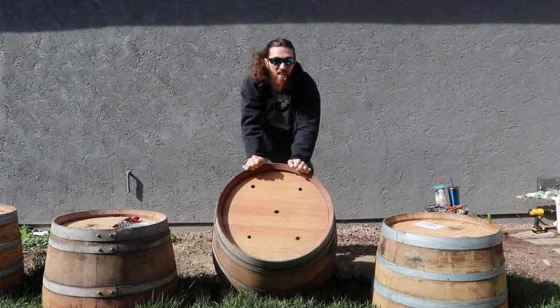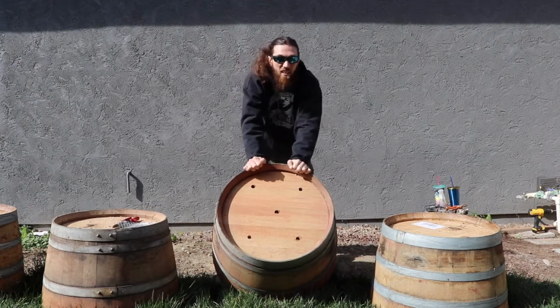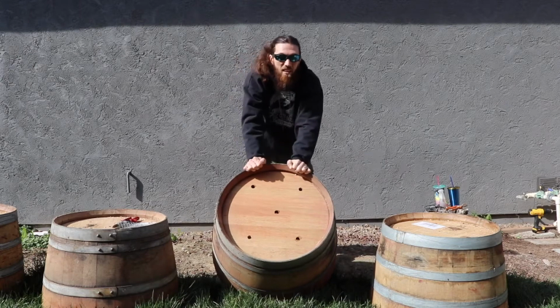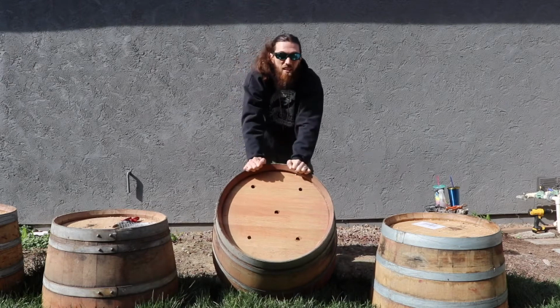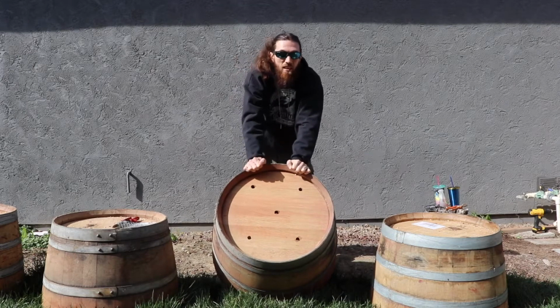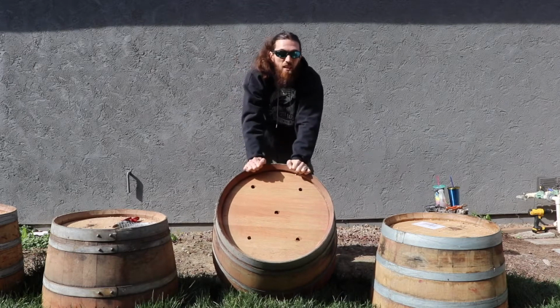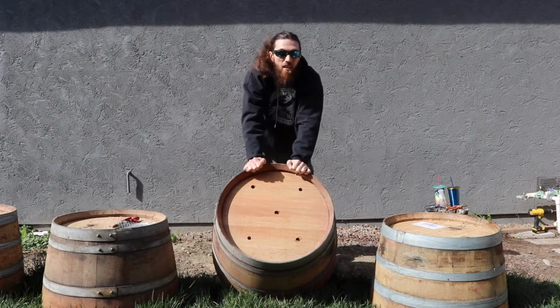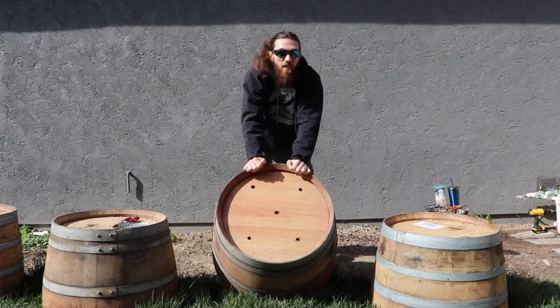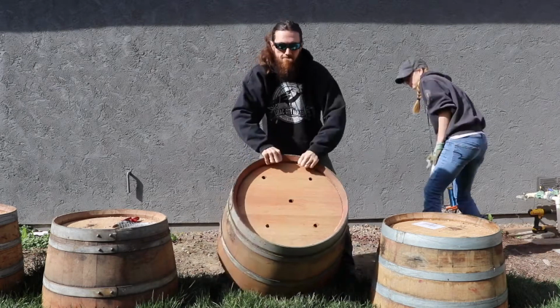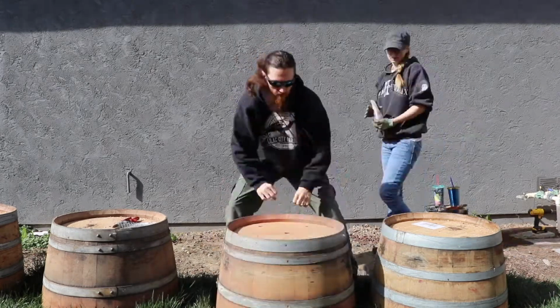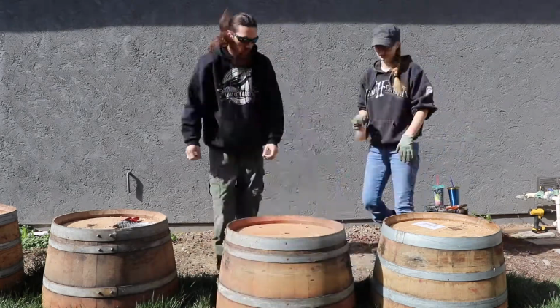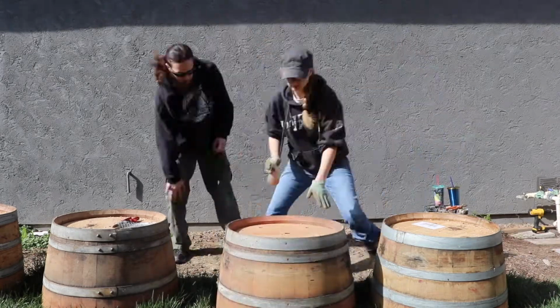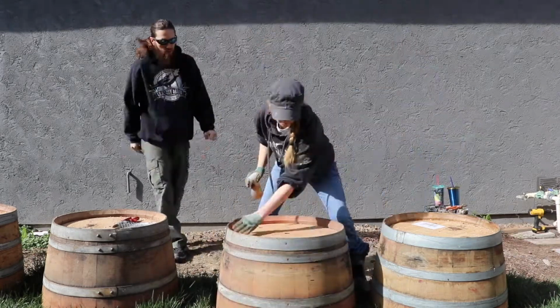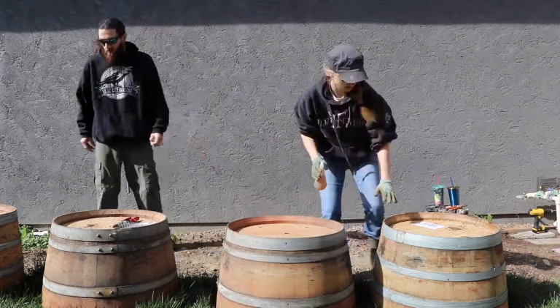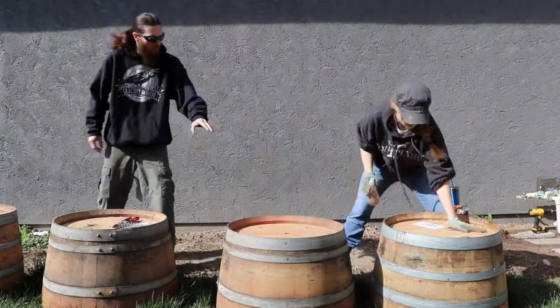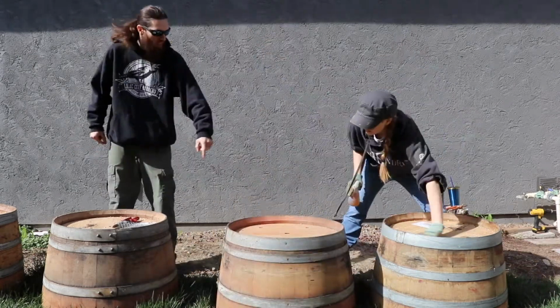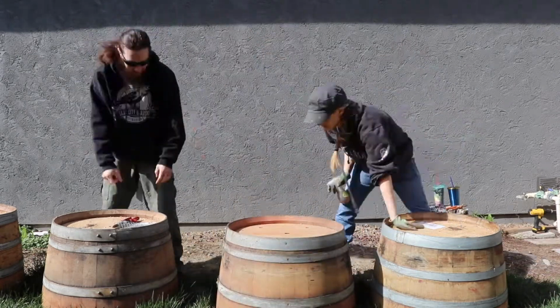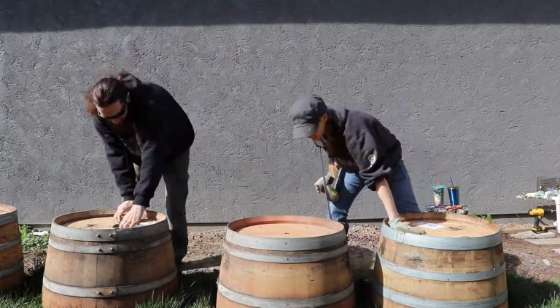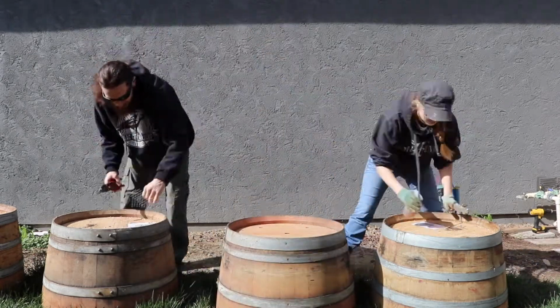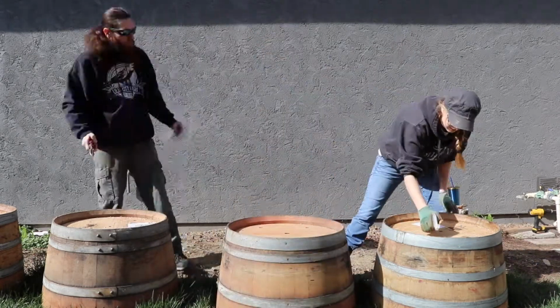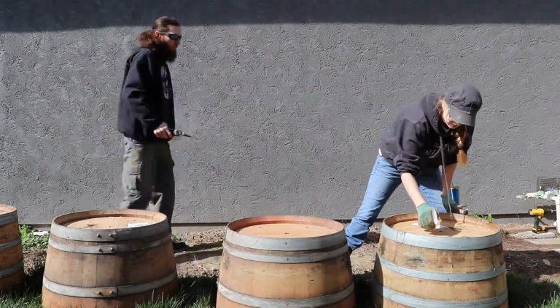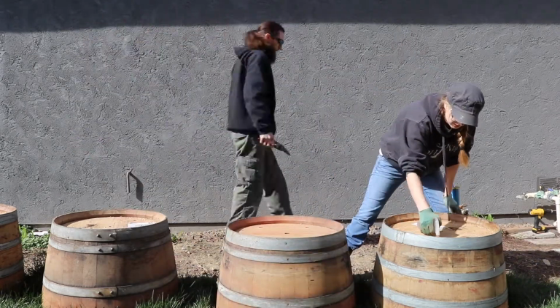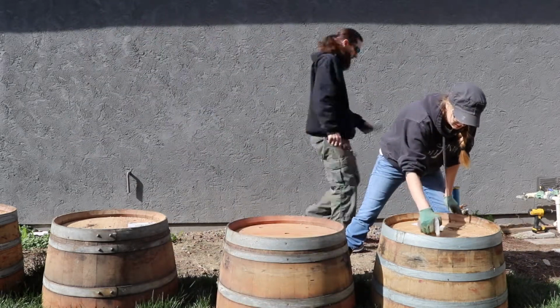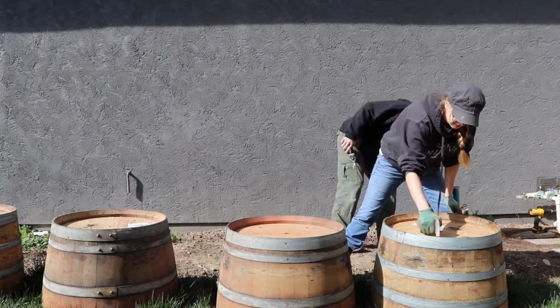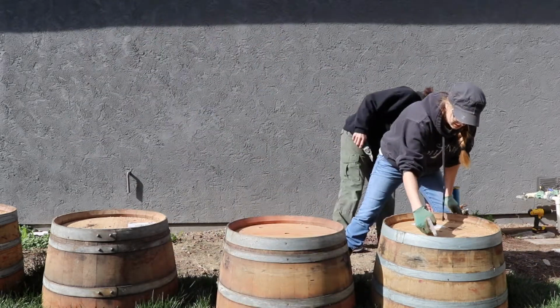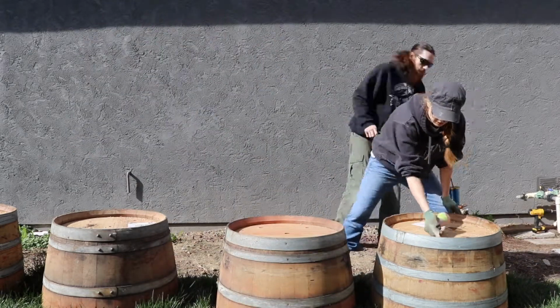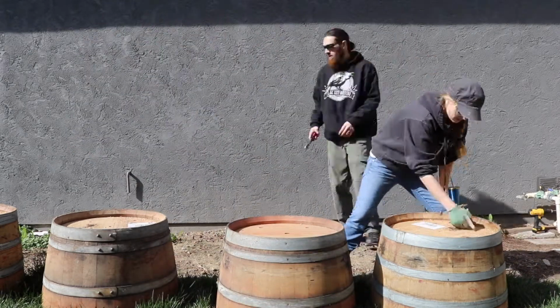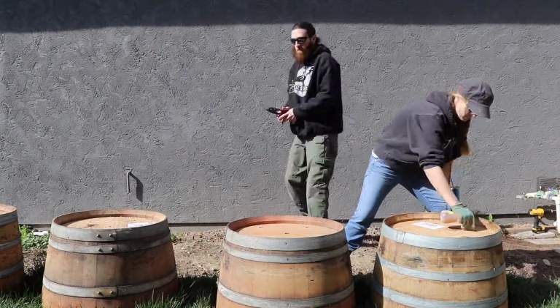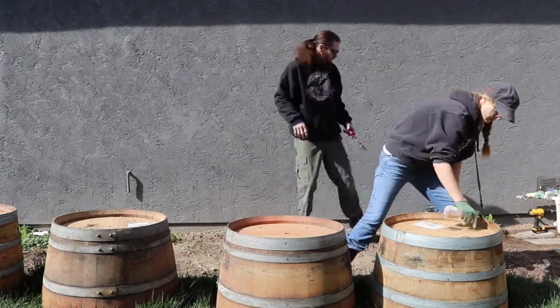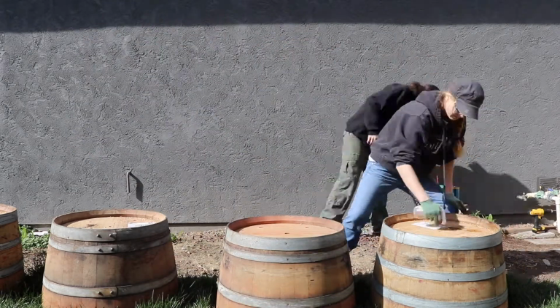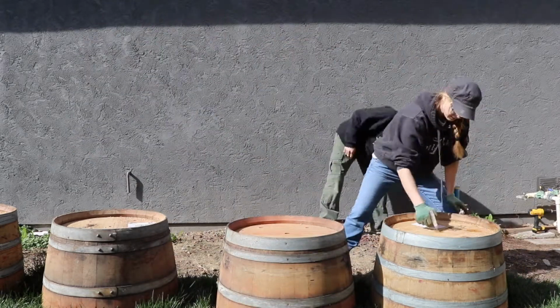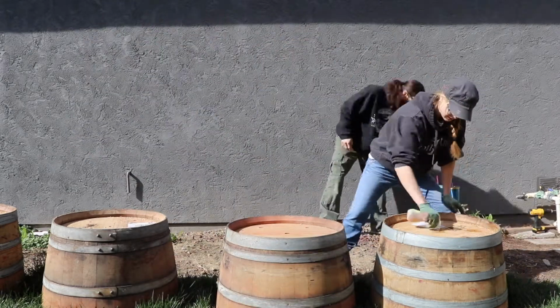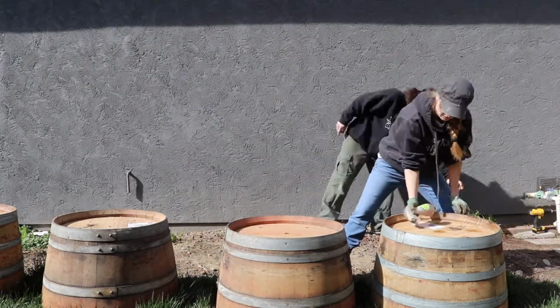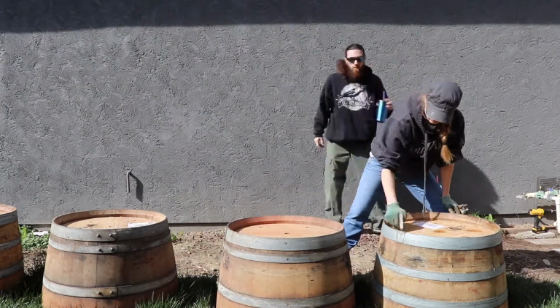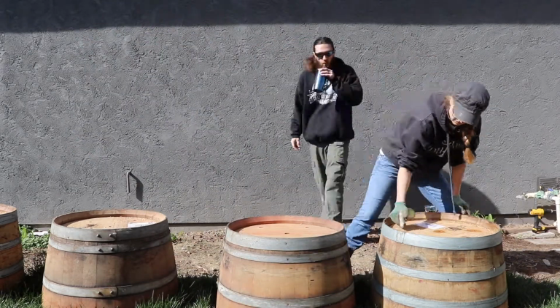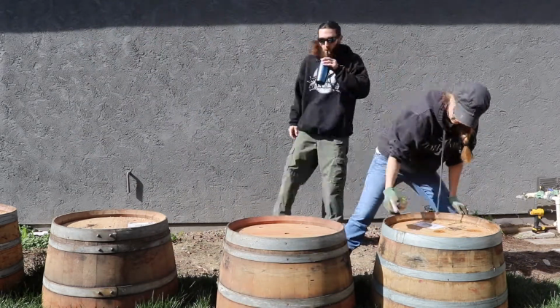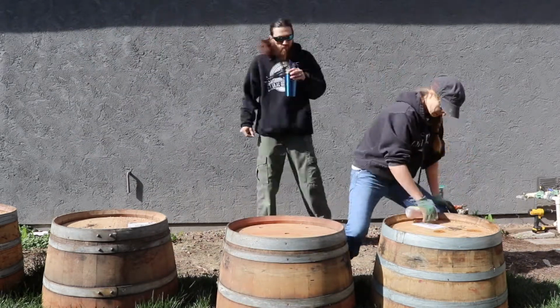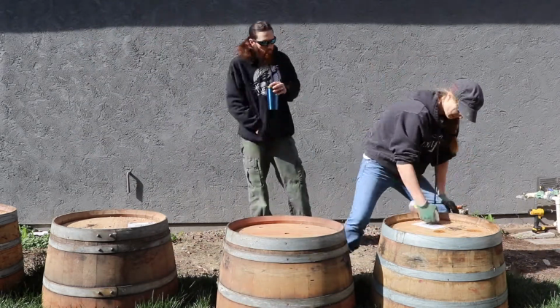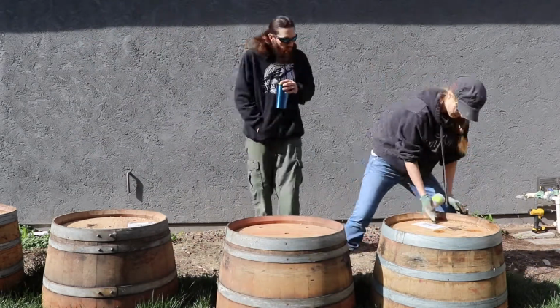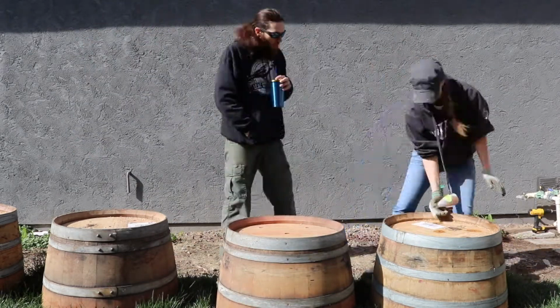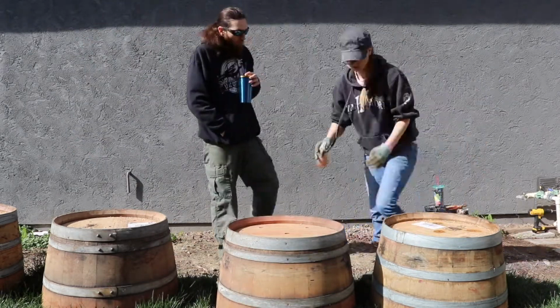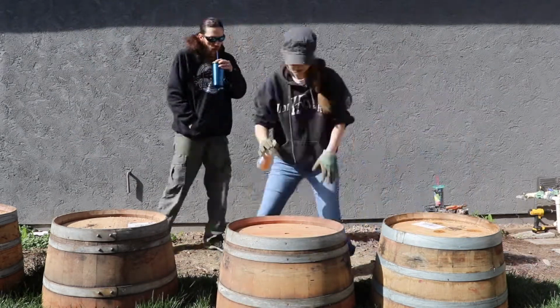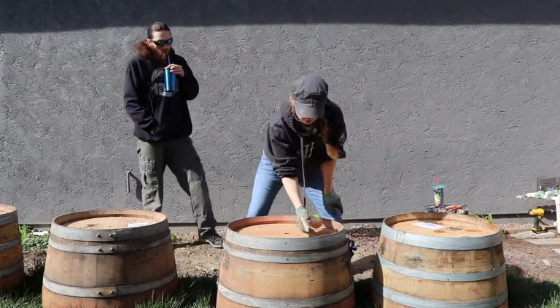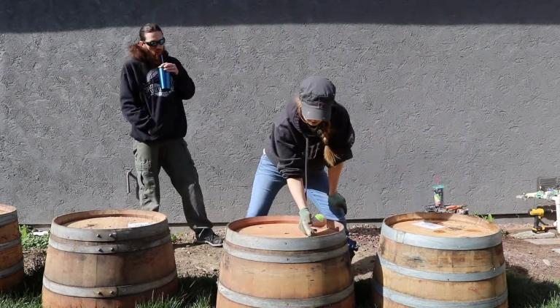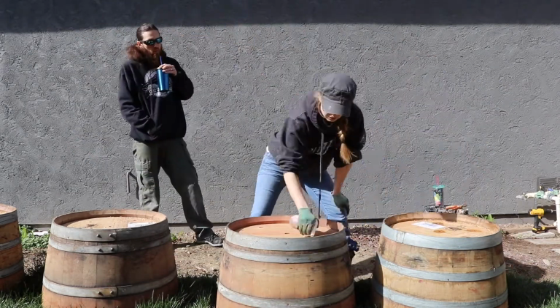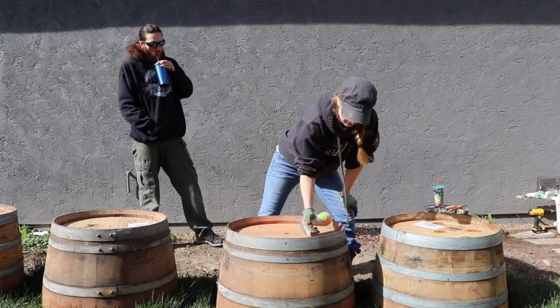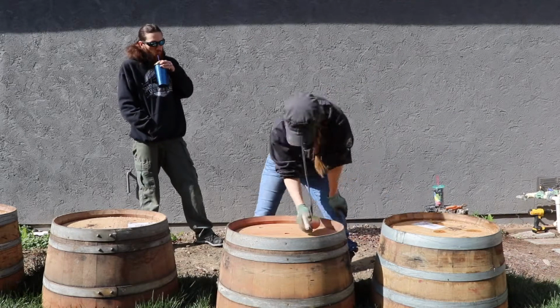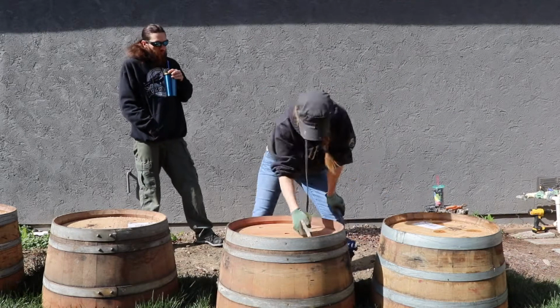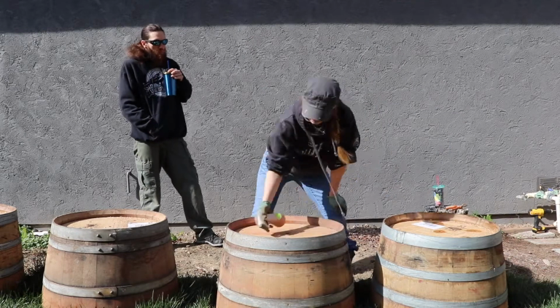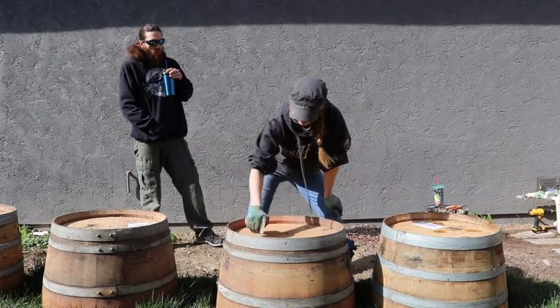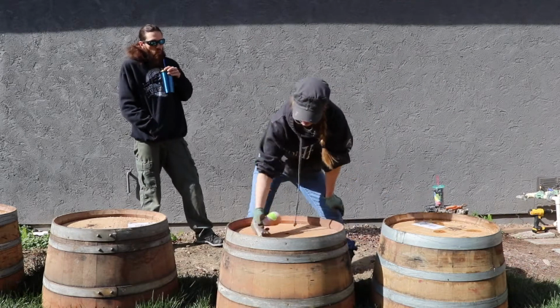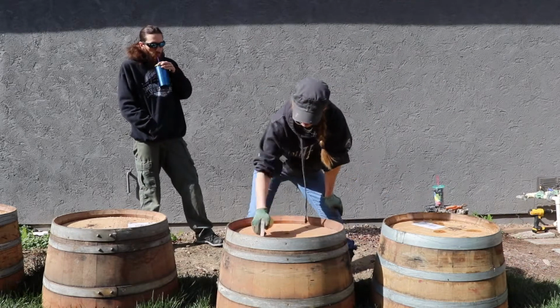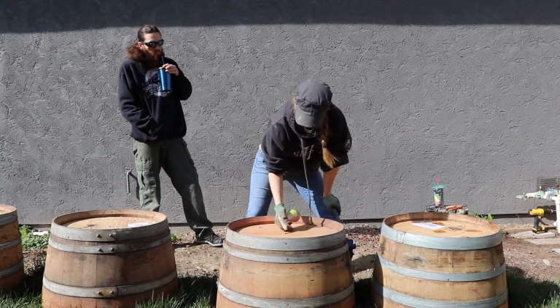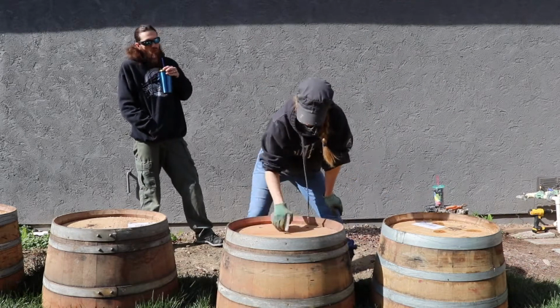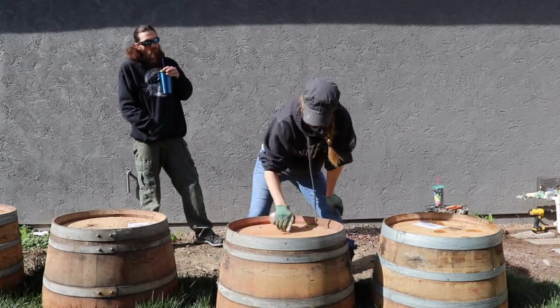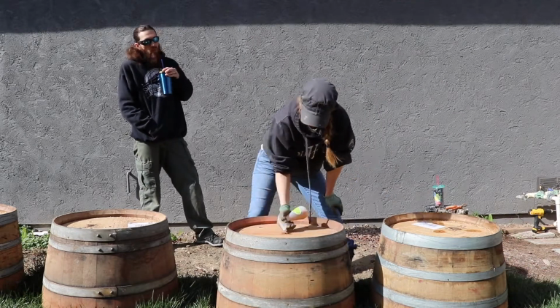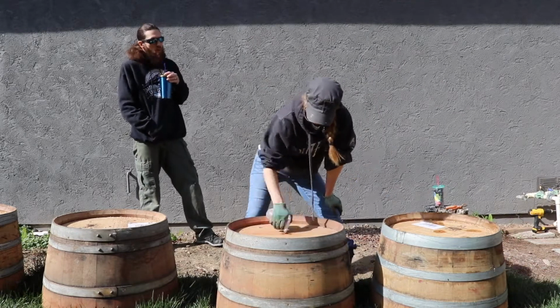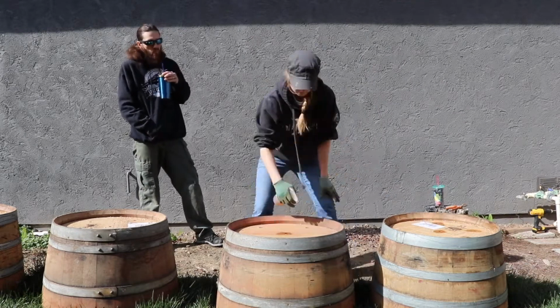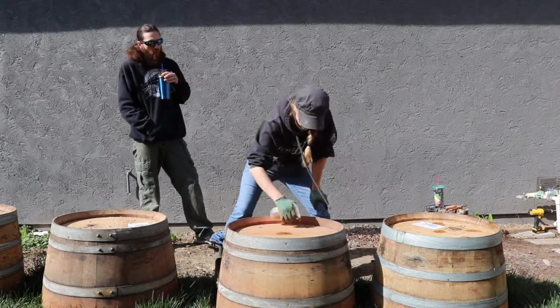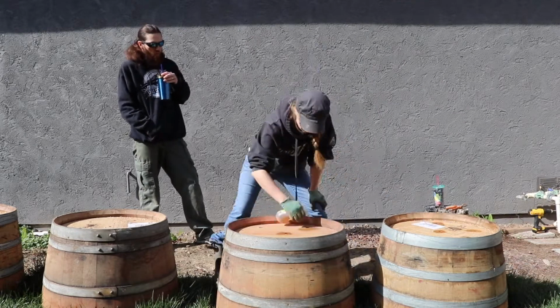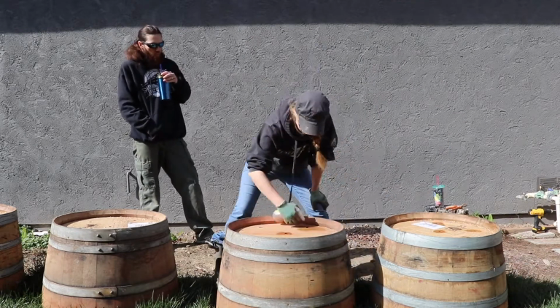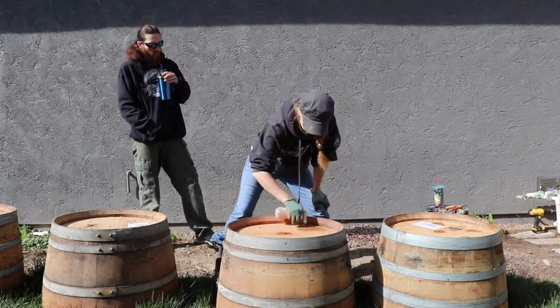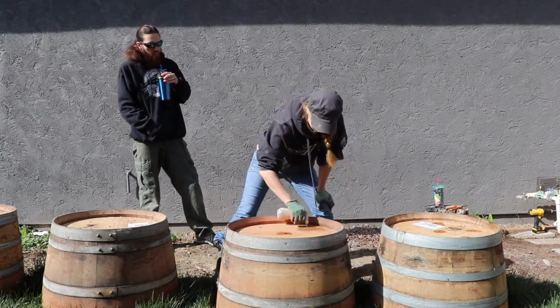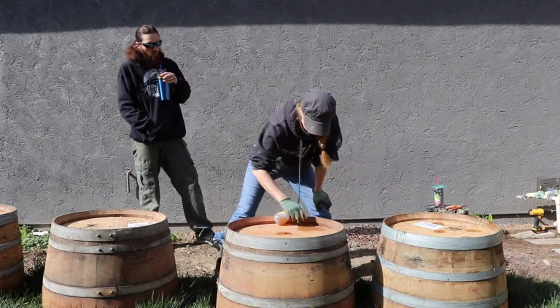So first we cut holes into the bottom. We did five based on the size of our barrels, and they are about the size of a quarter.